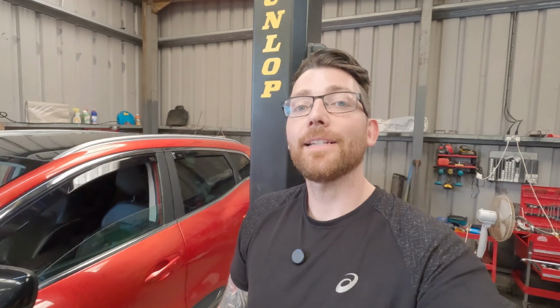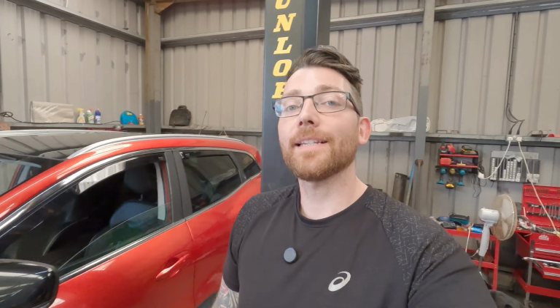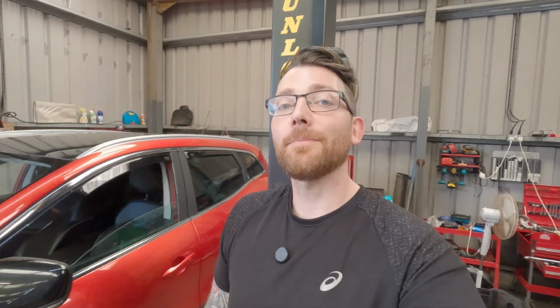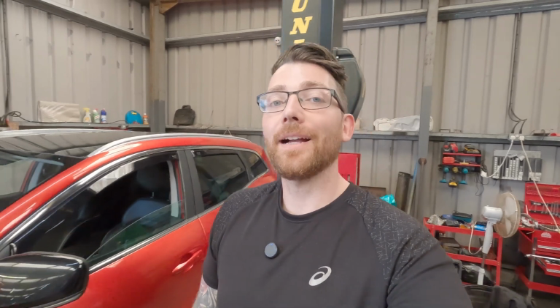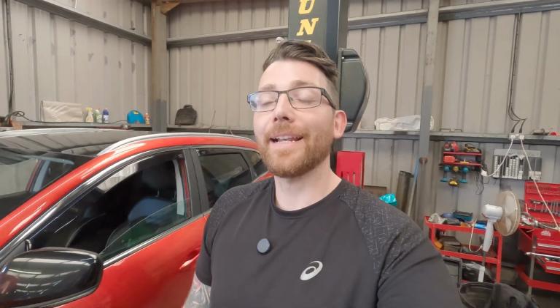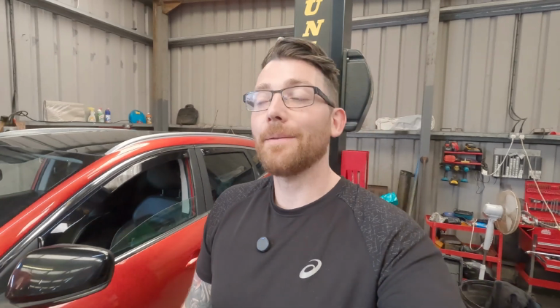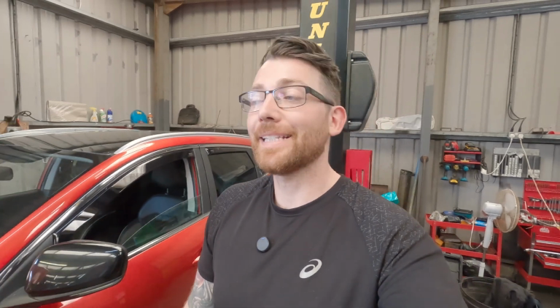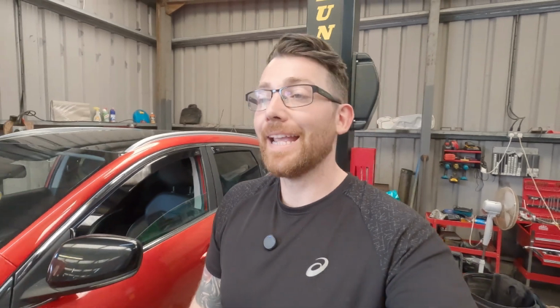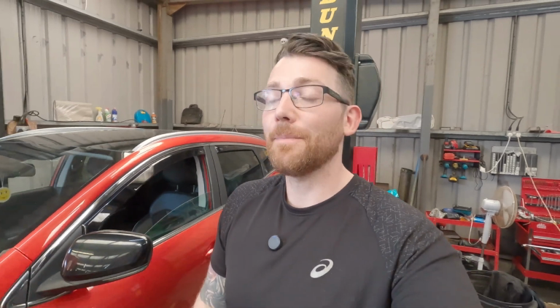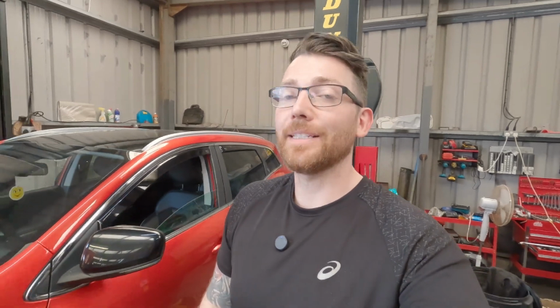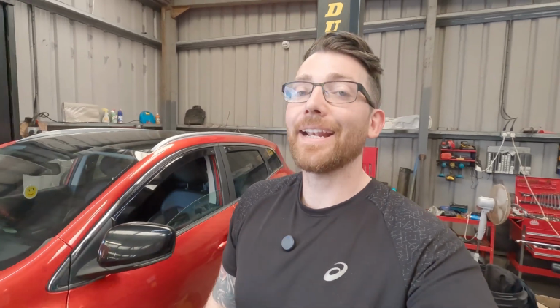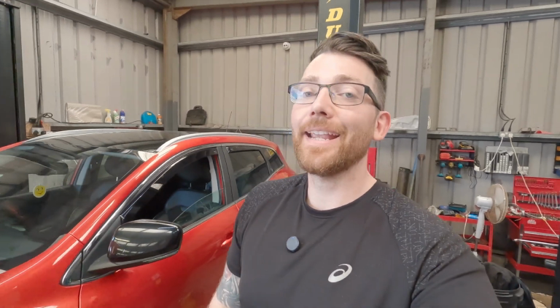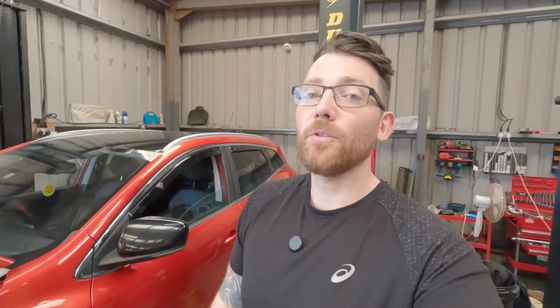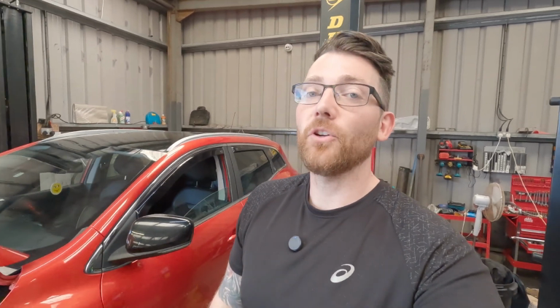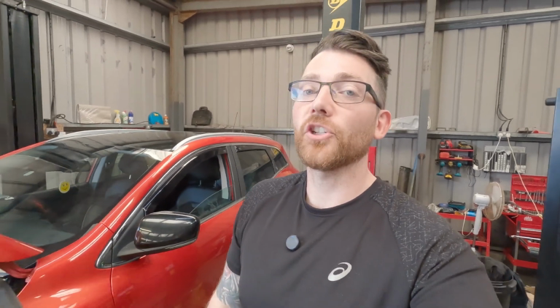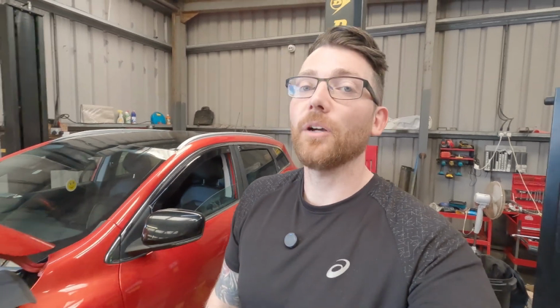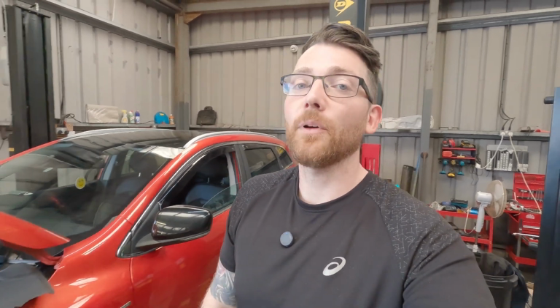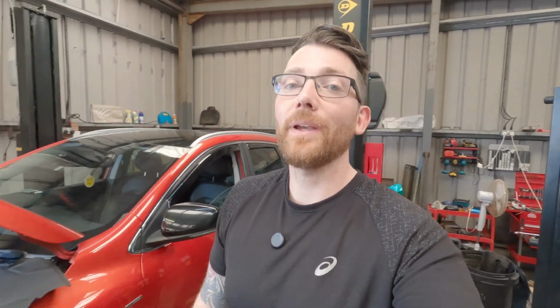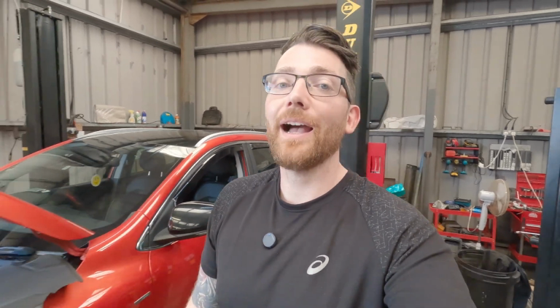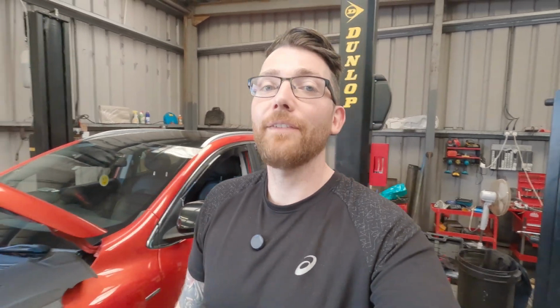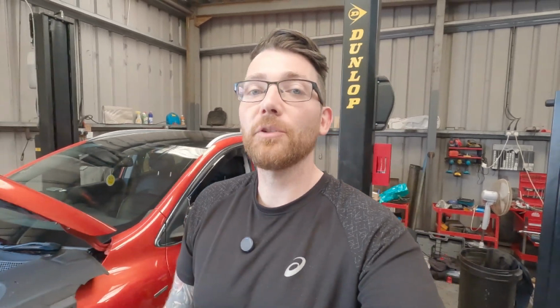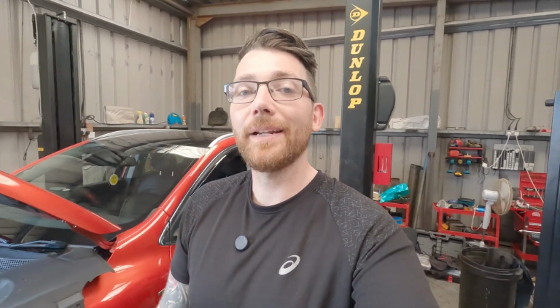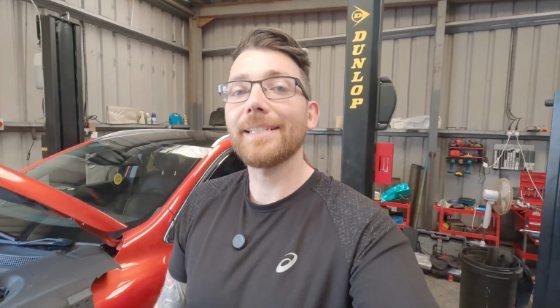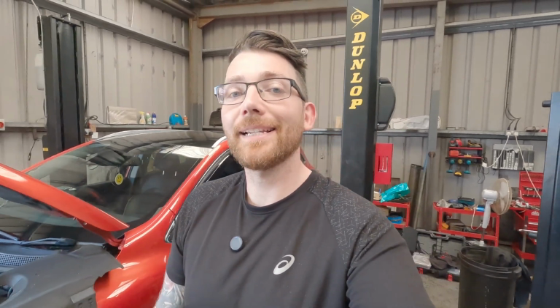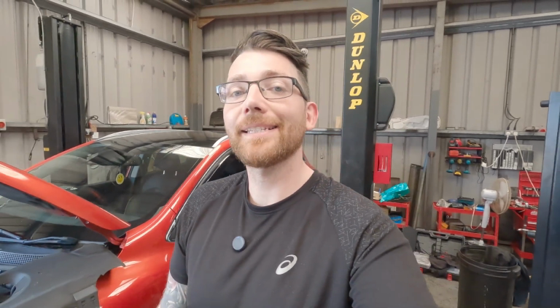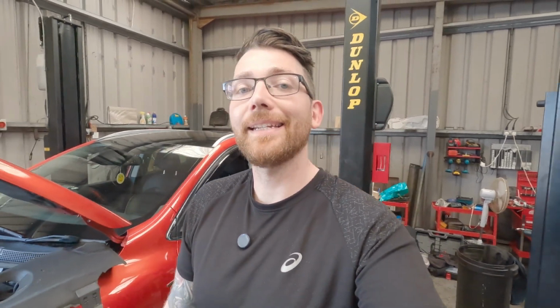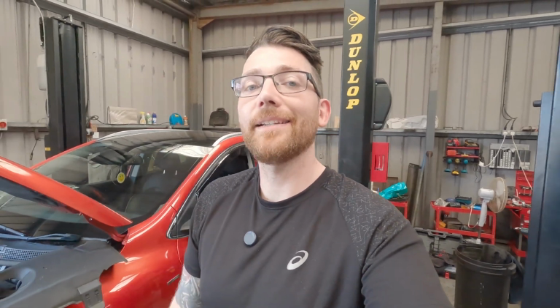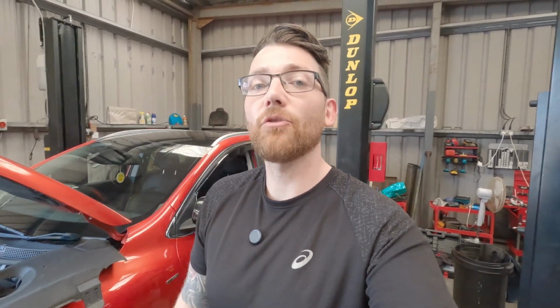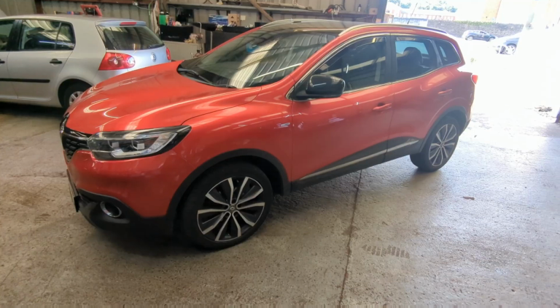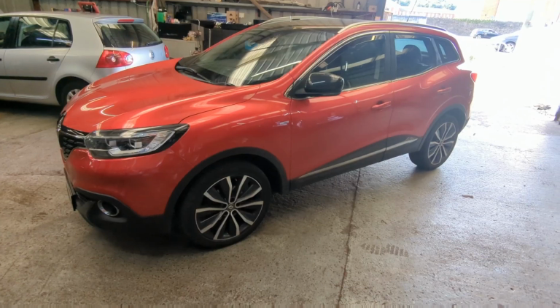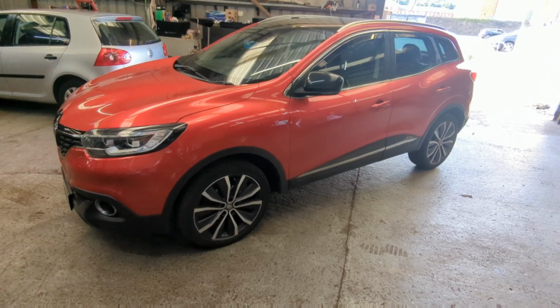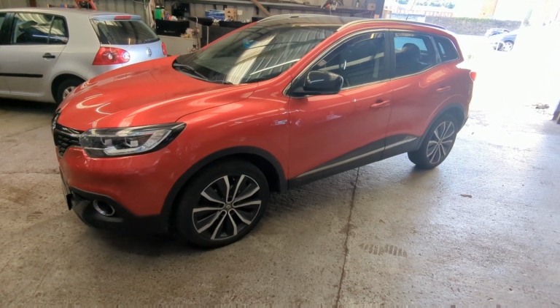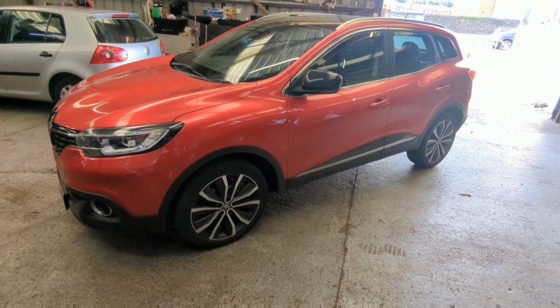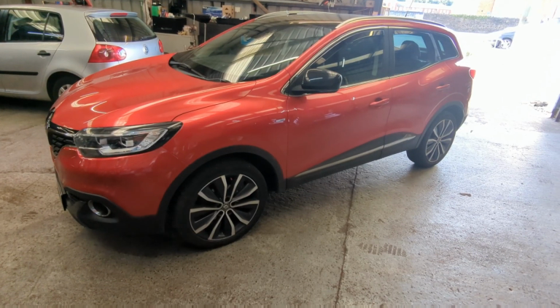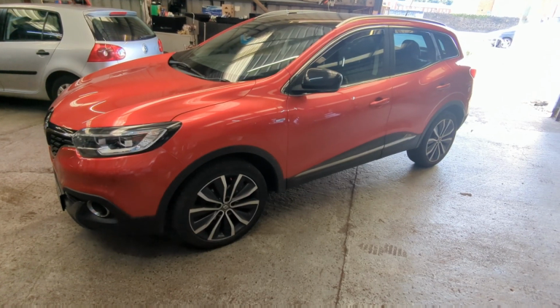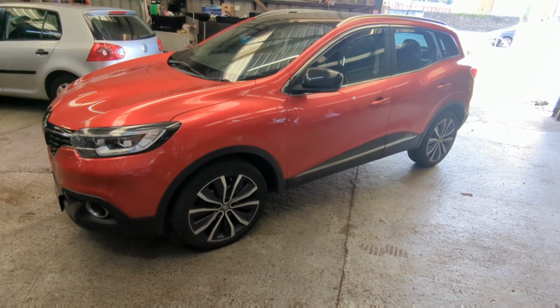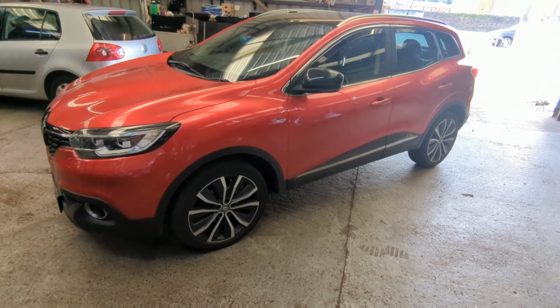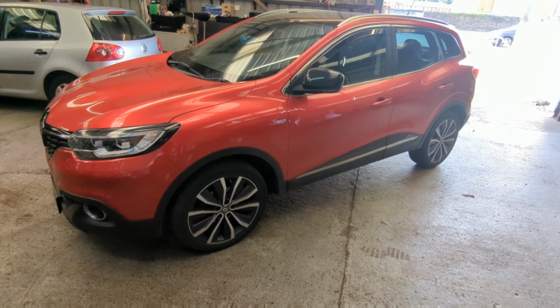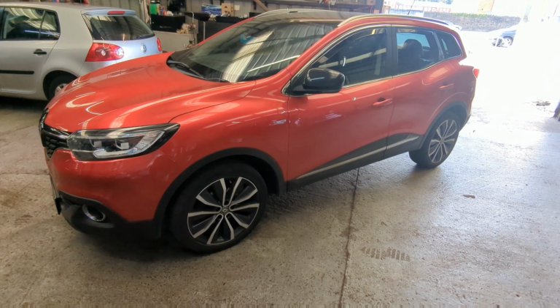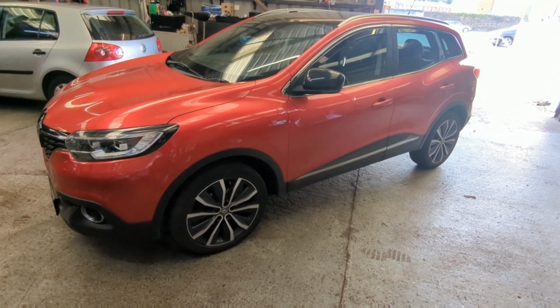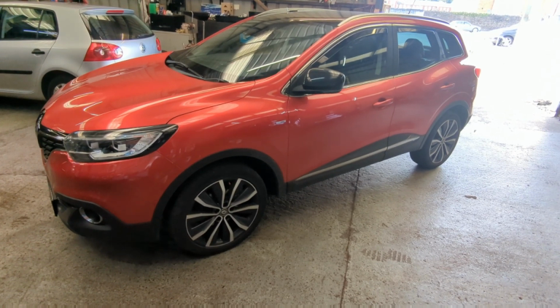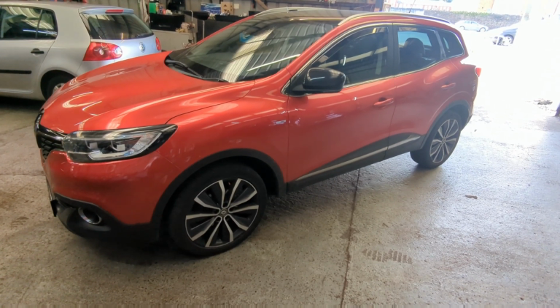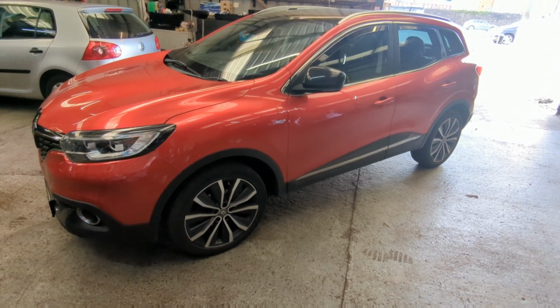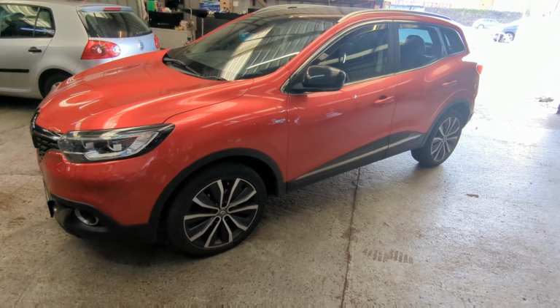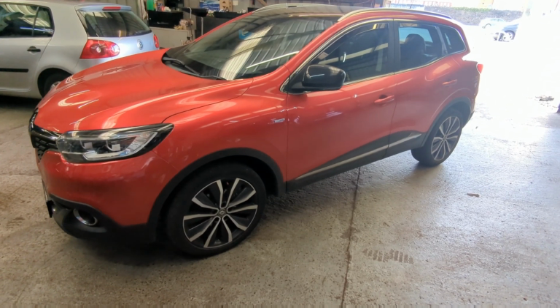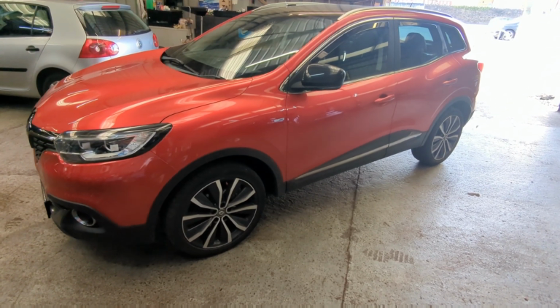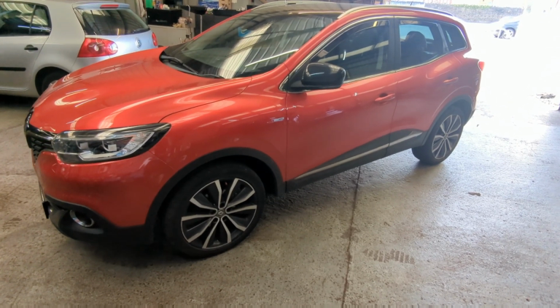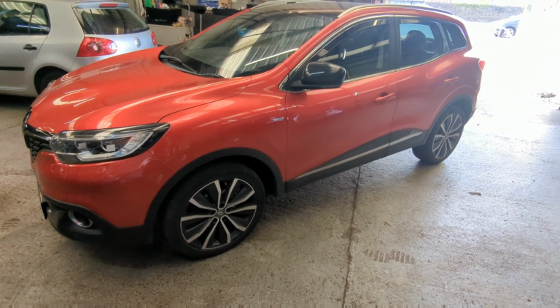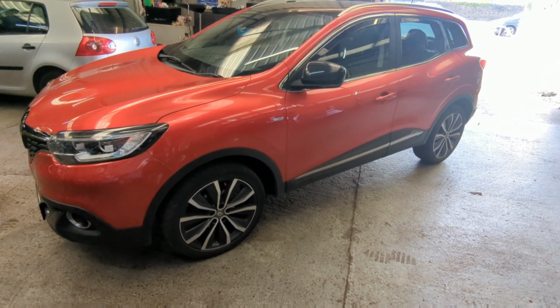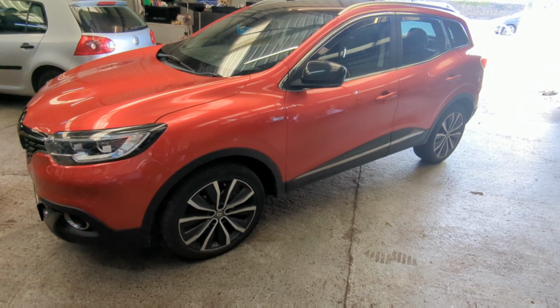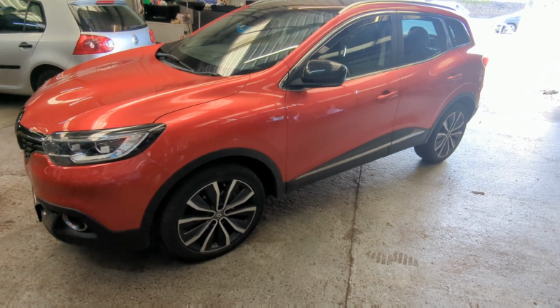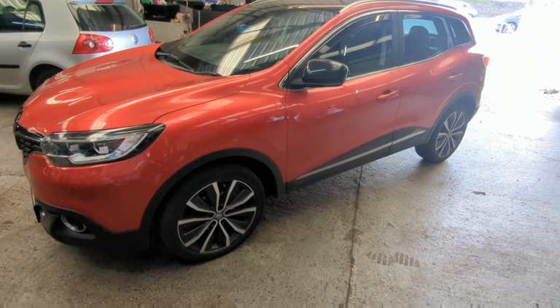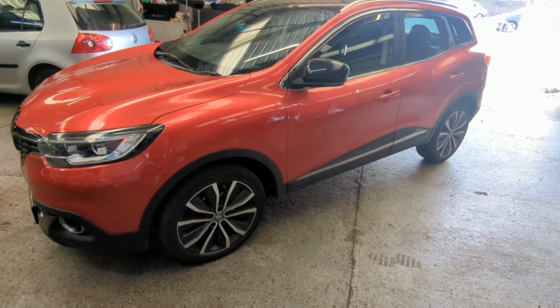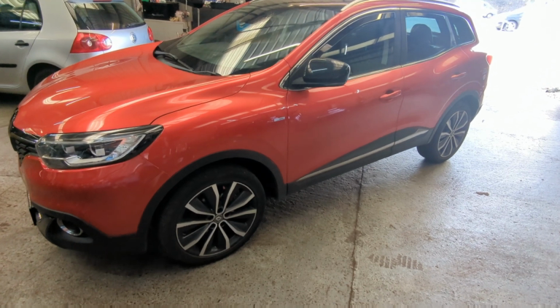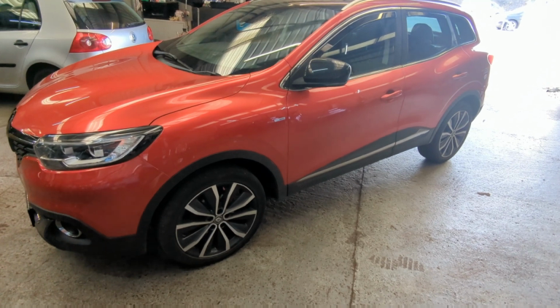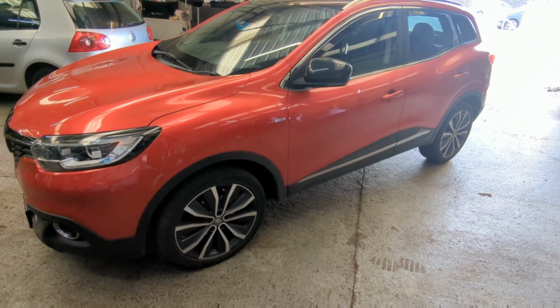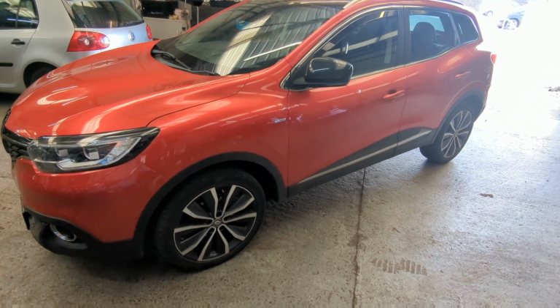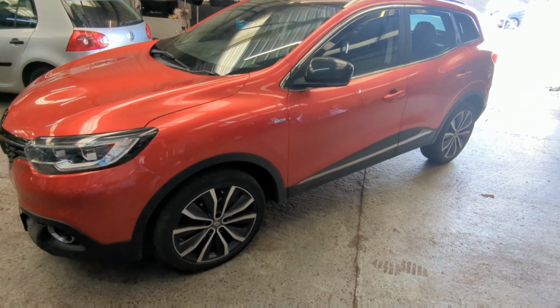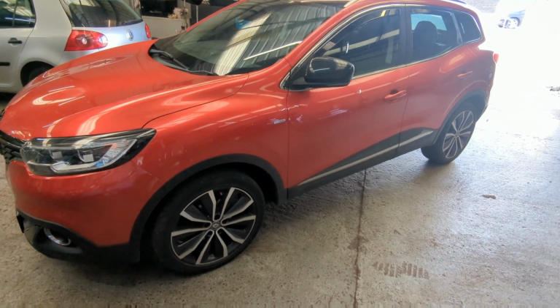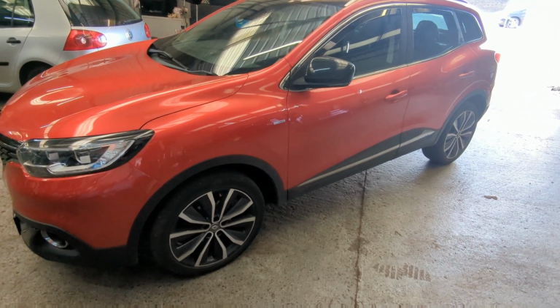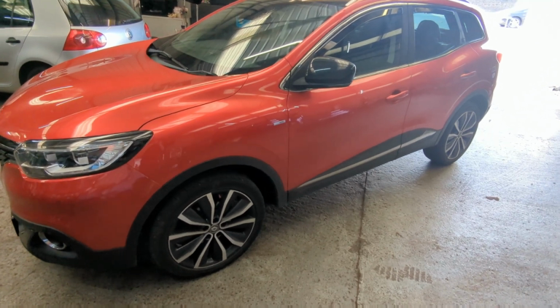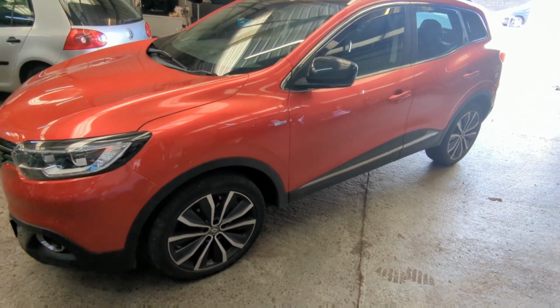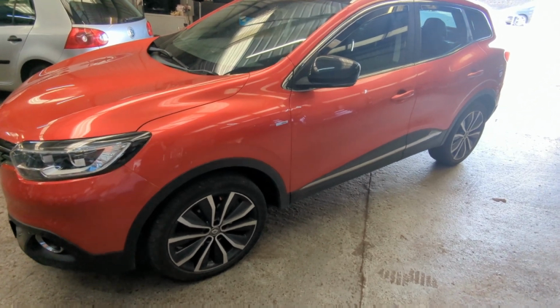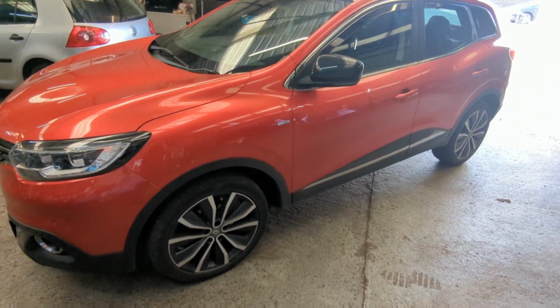Hey guys, it's Mark and MTM. Today in the workshop we have a 2016 Renault Kadjar with the 1.5 DCI K9K engine.